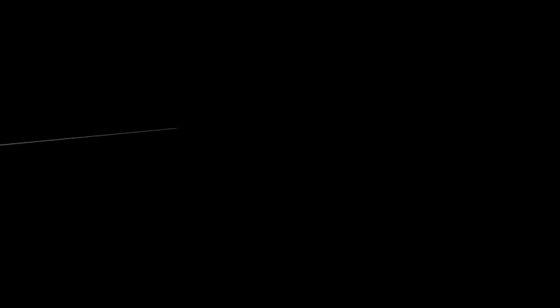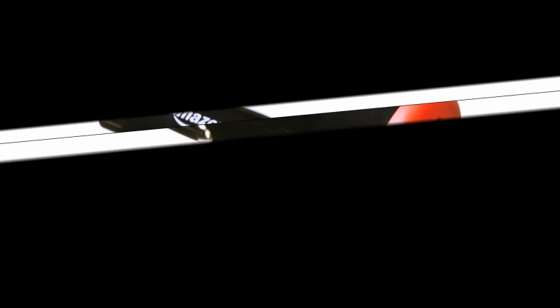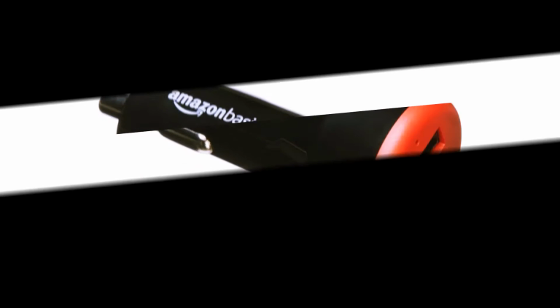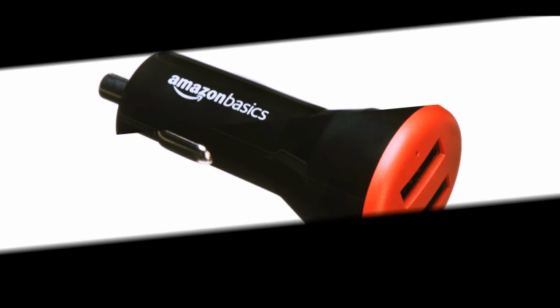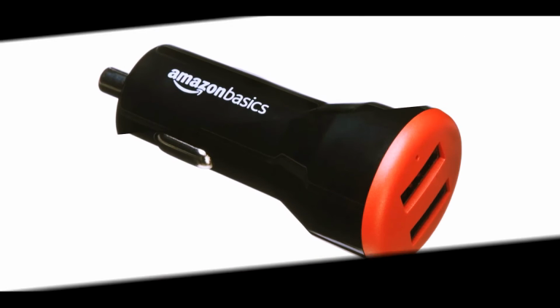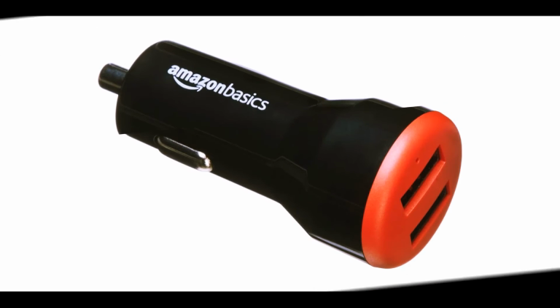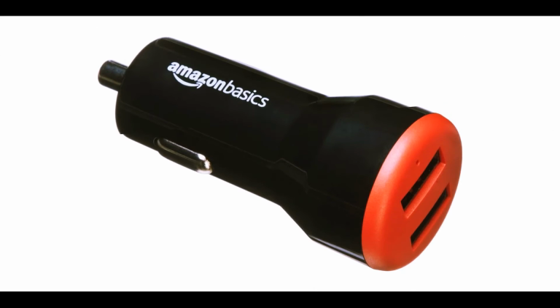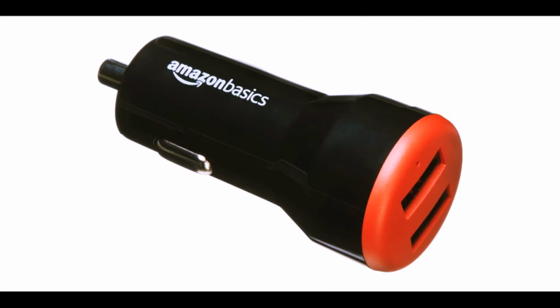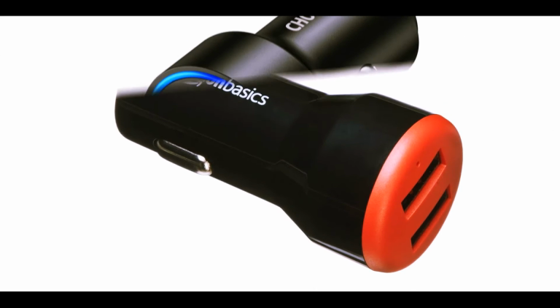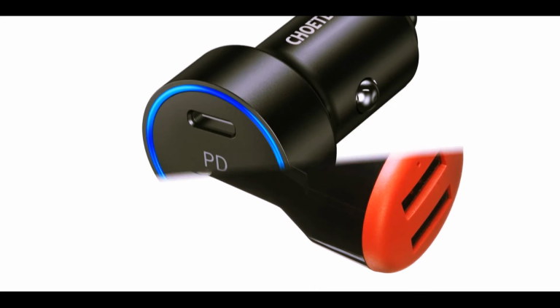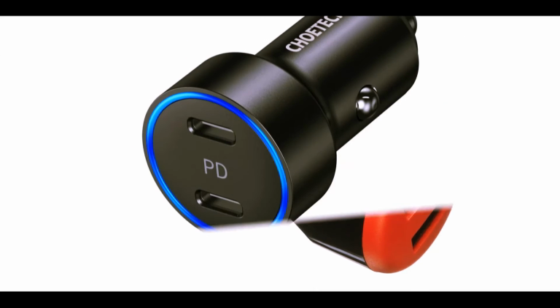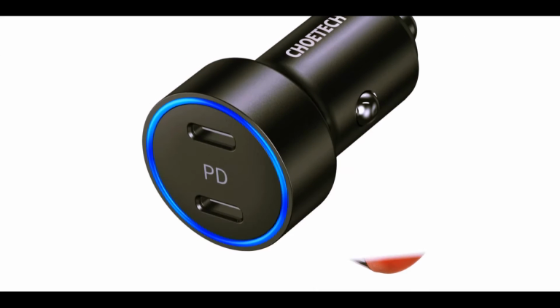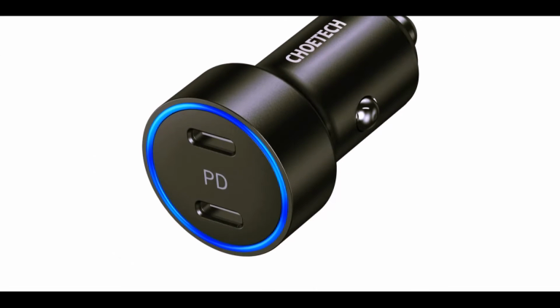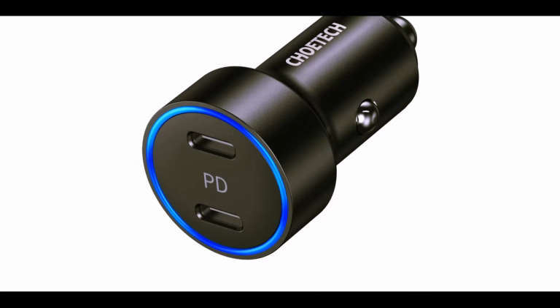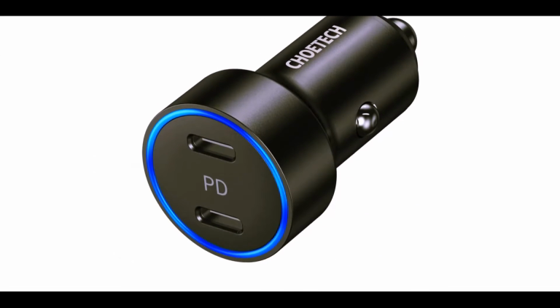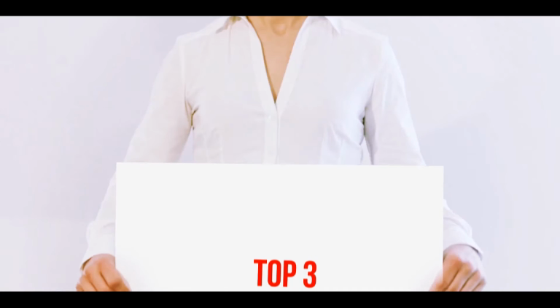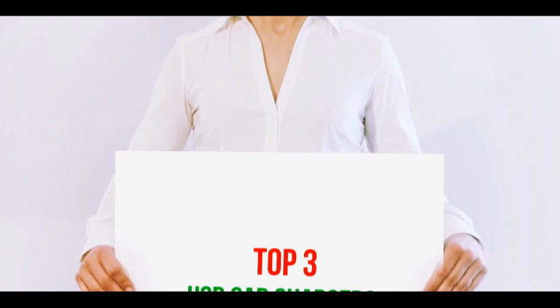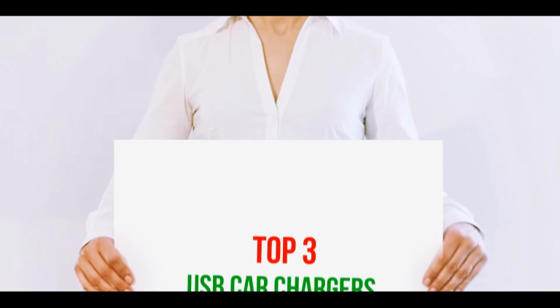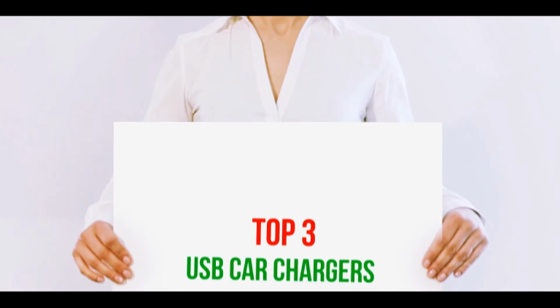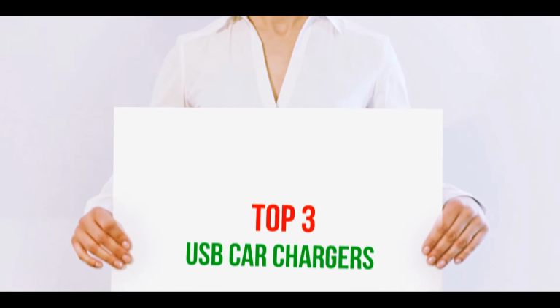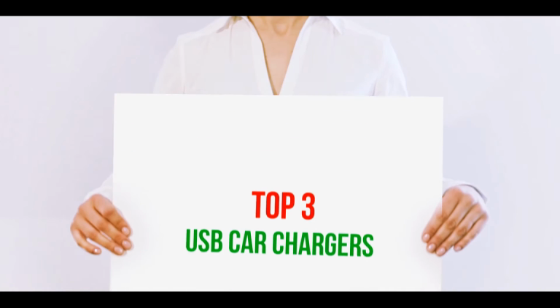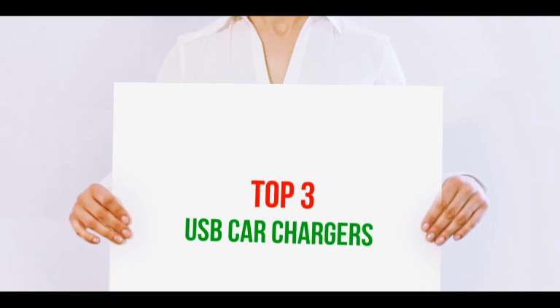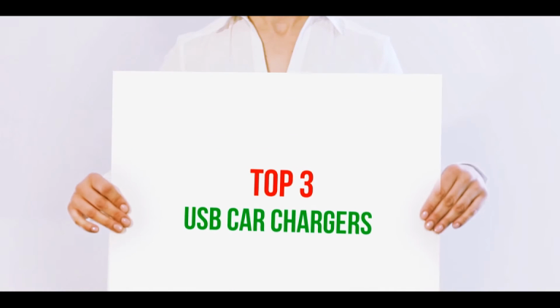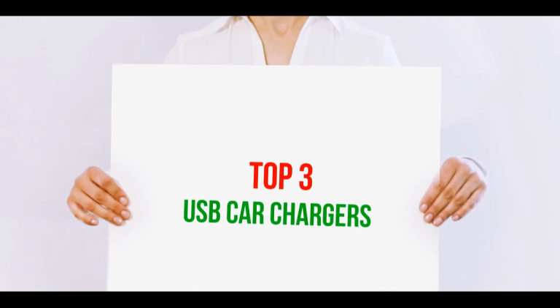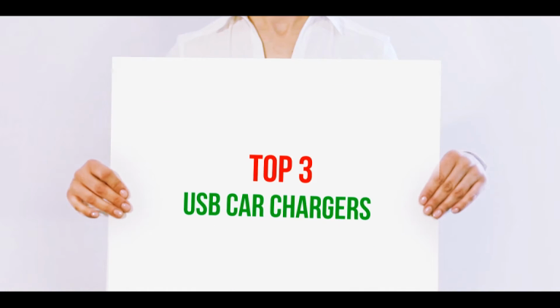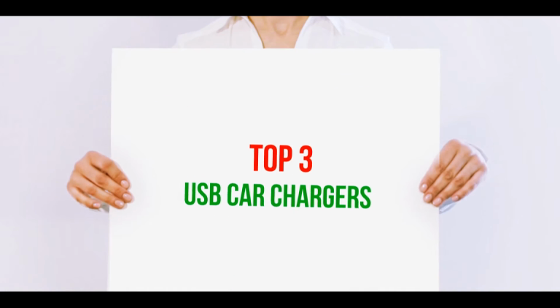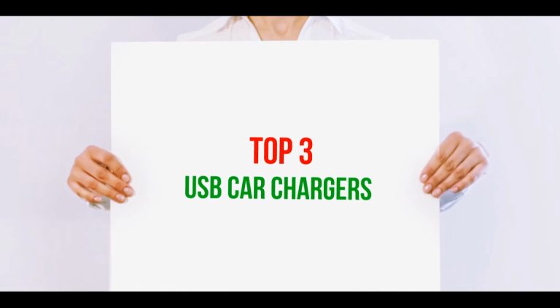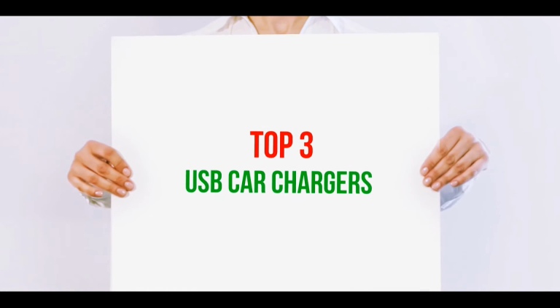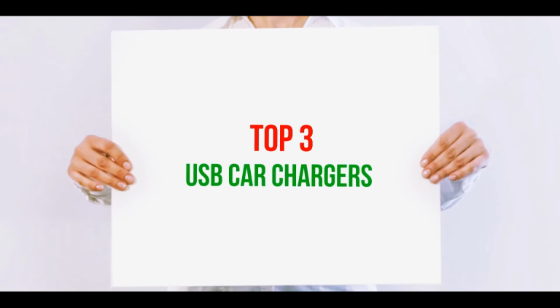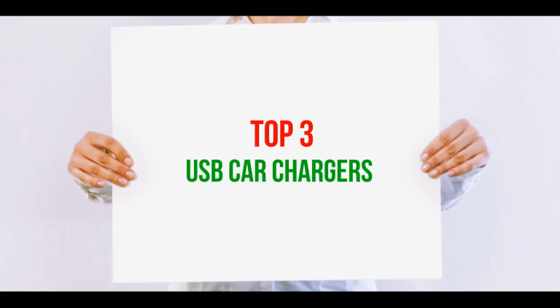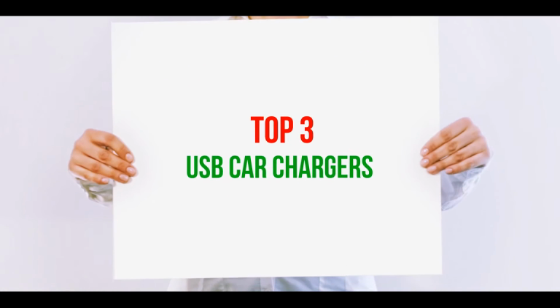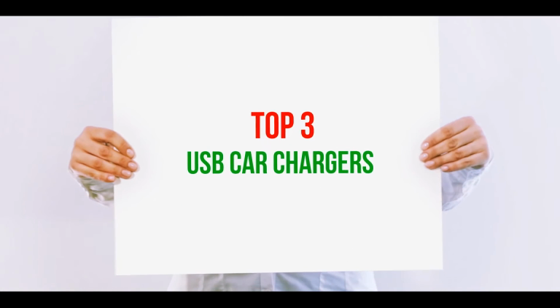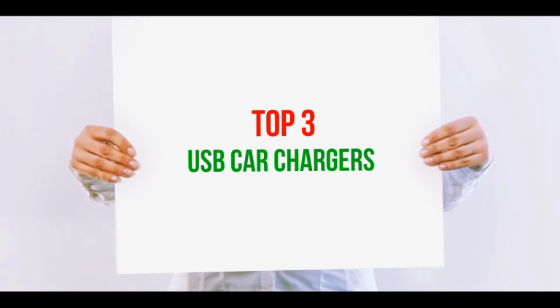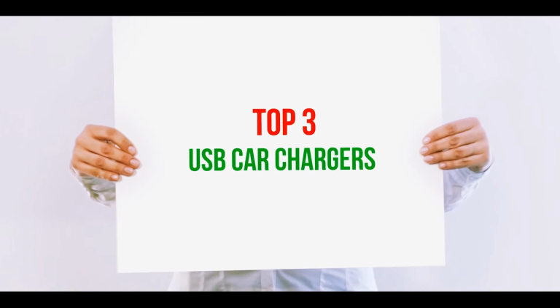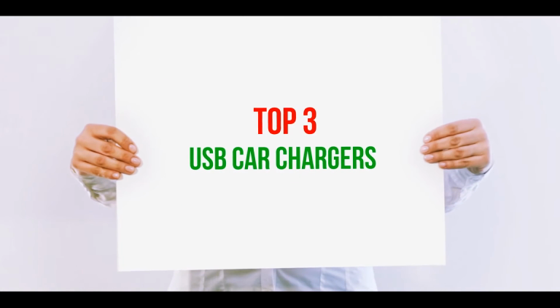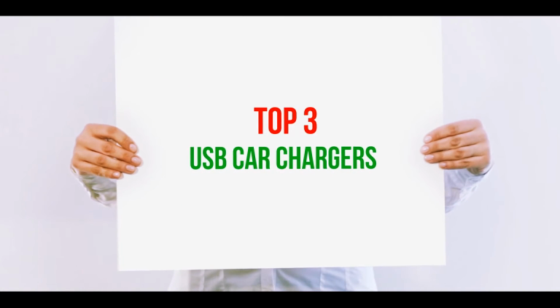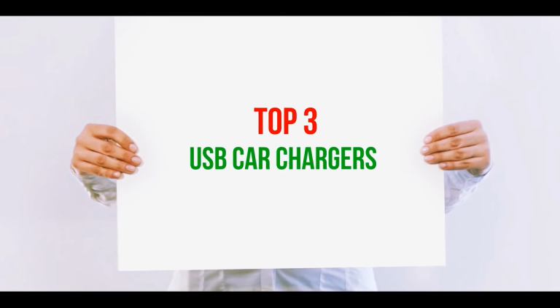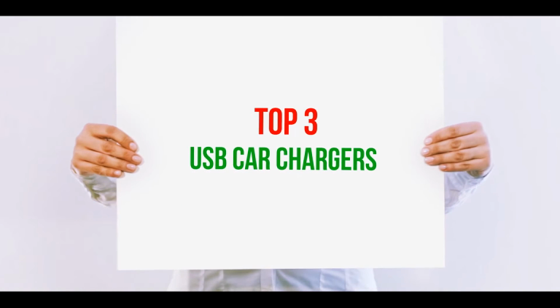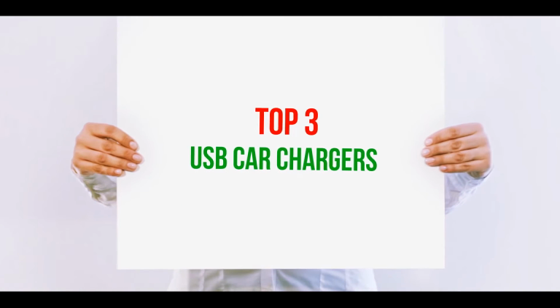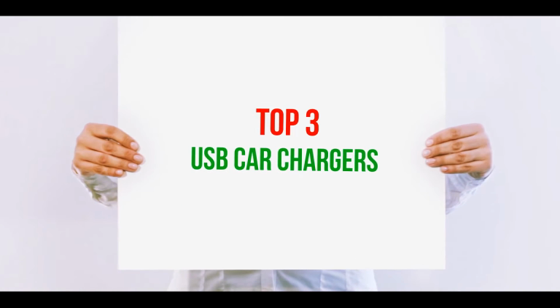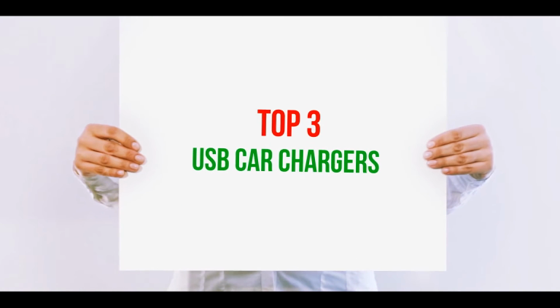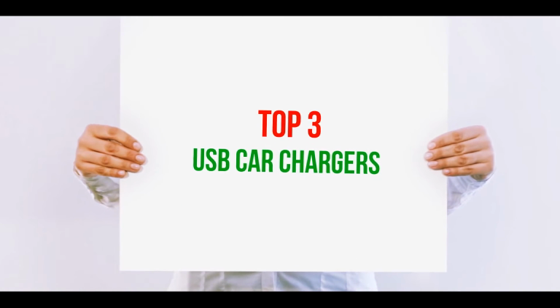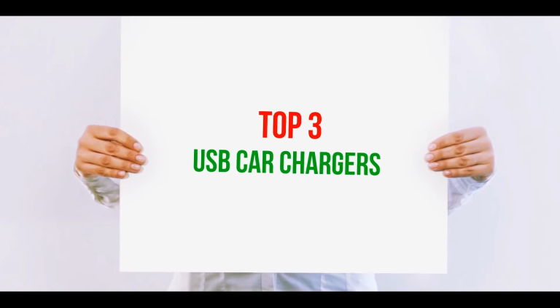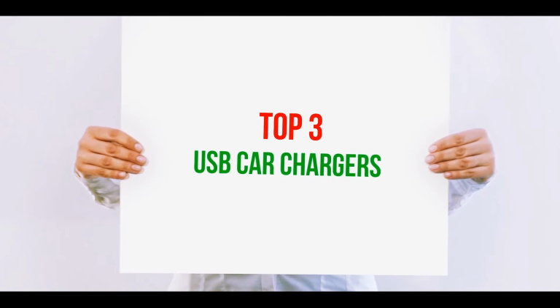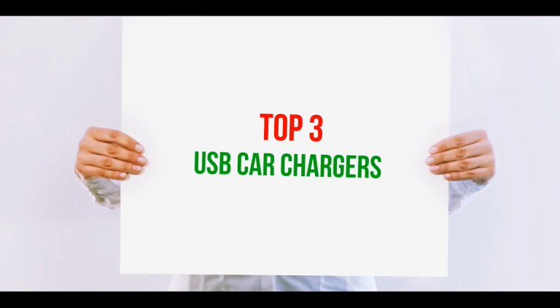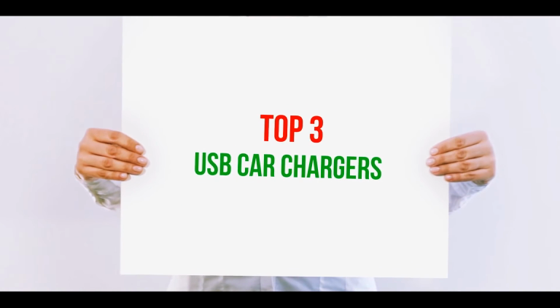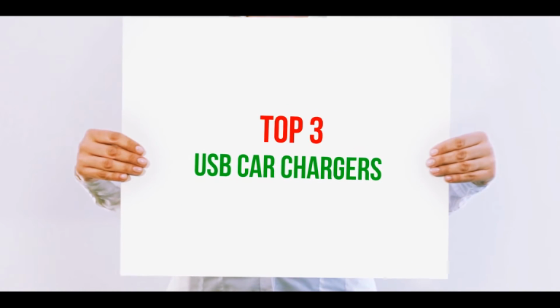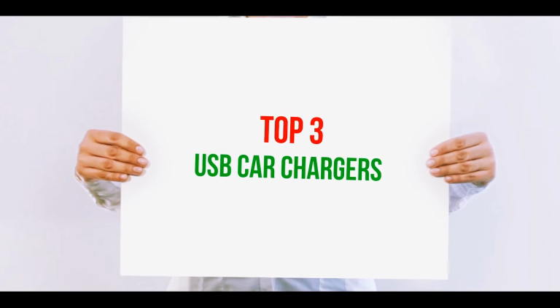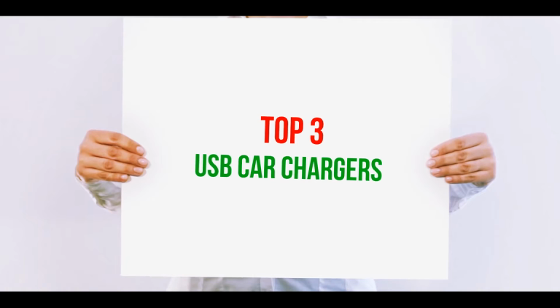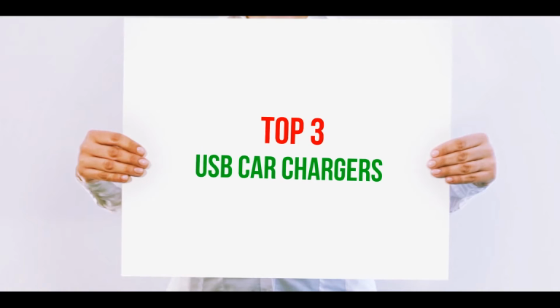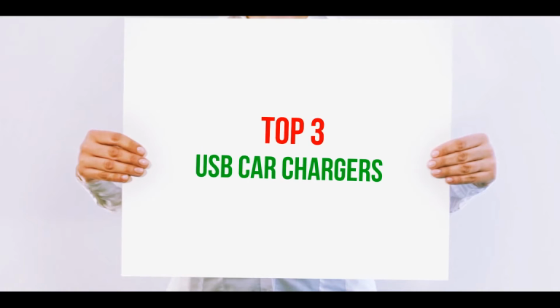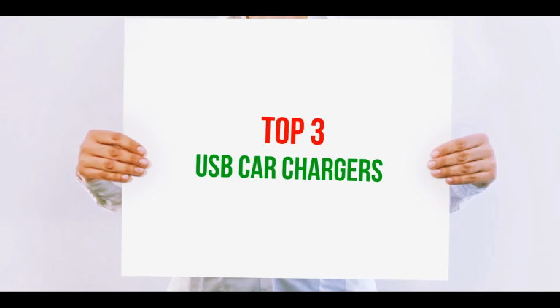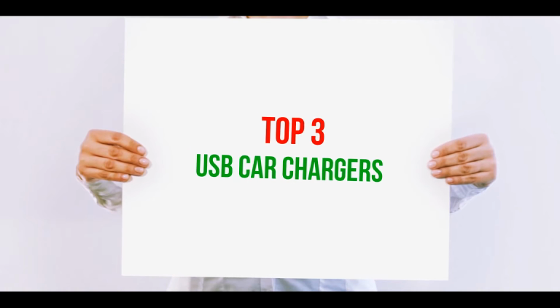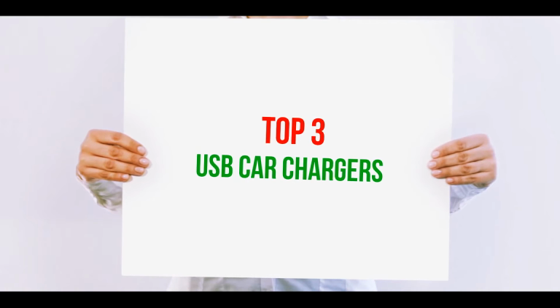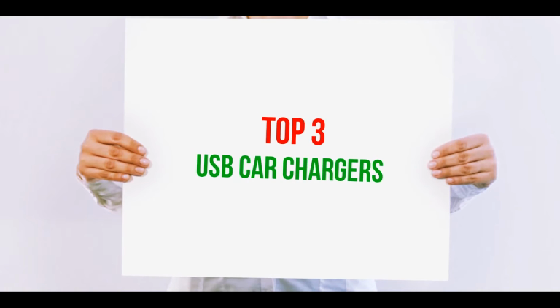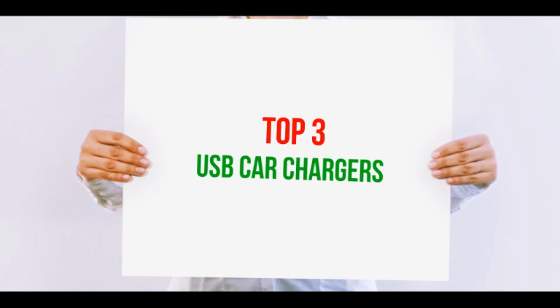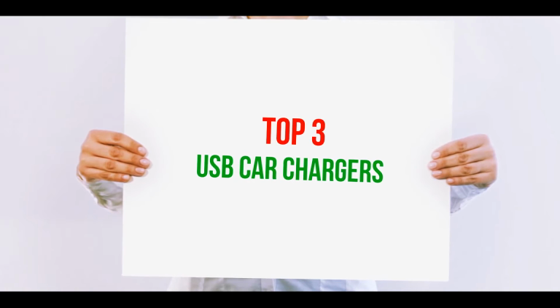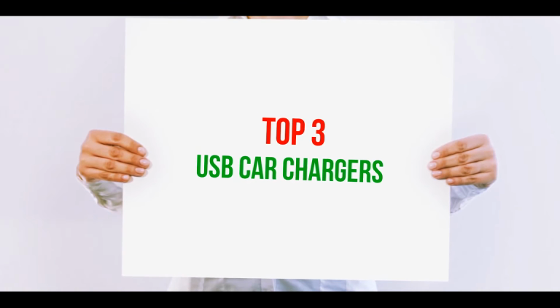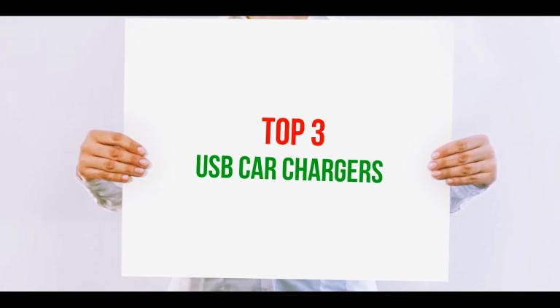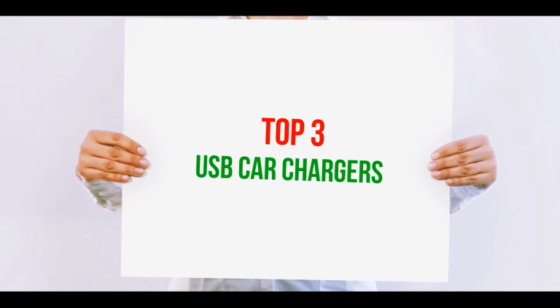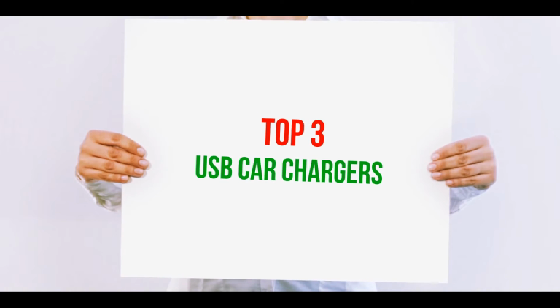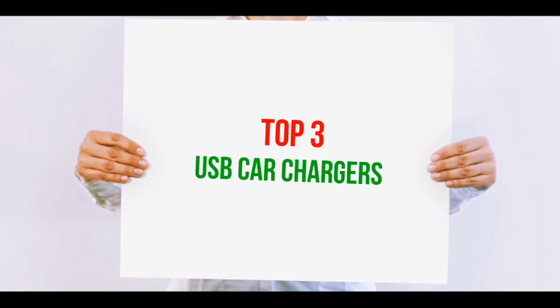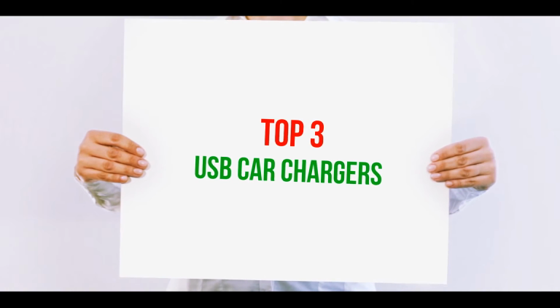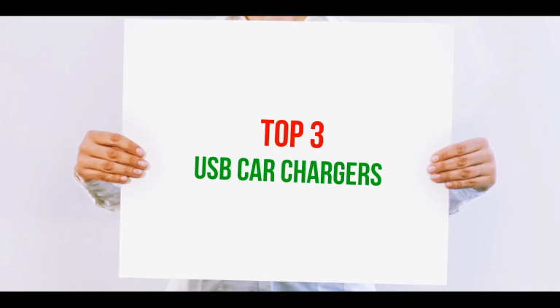Hi guys, welcome back to my channel. In today's video, we're gonna check out the top 3 best USB car chargers.